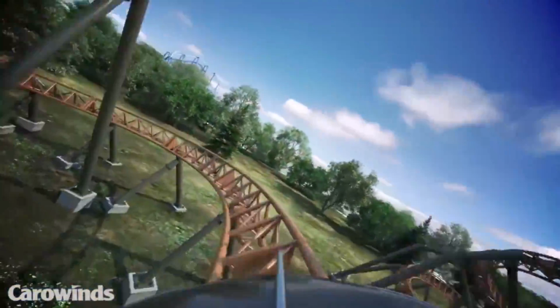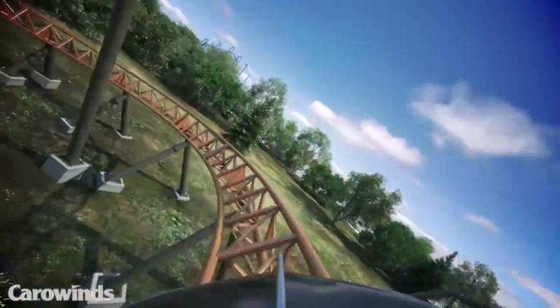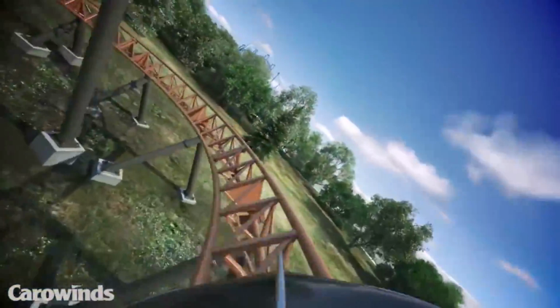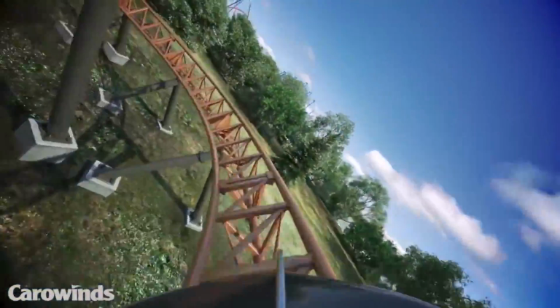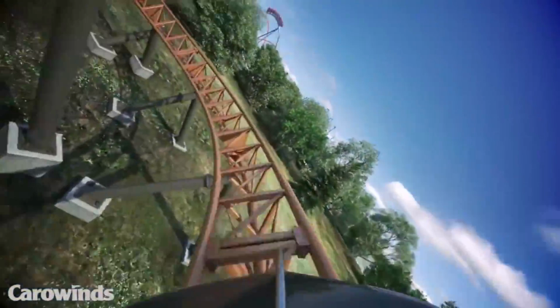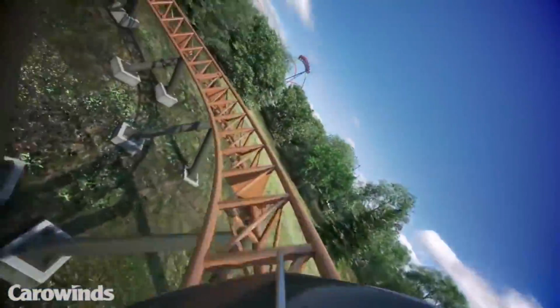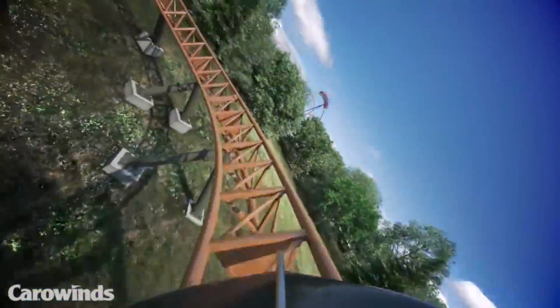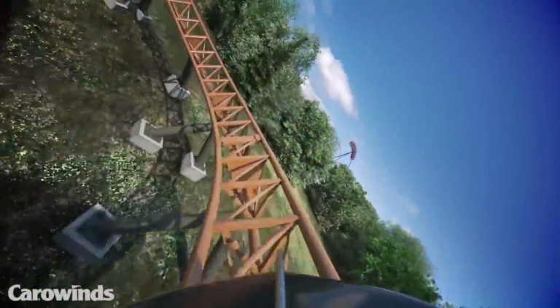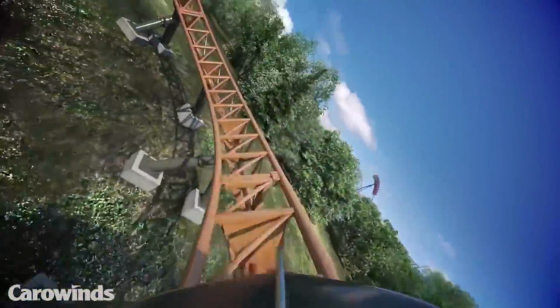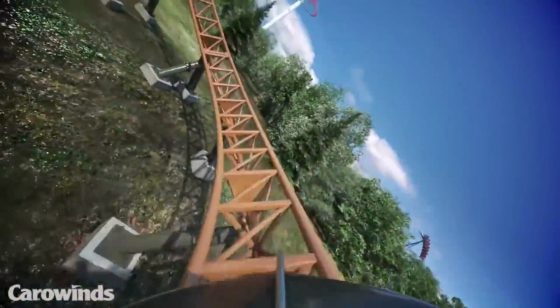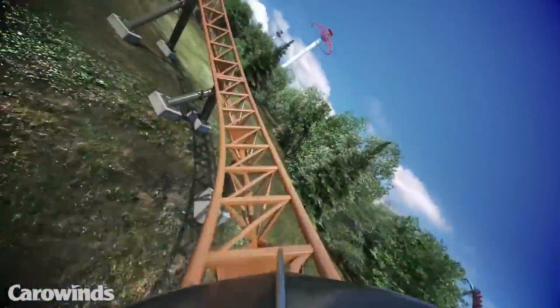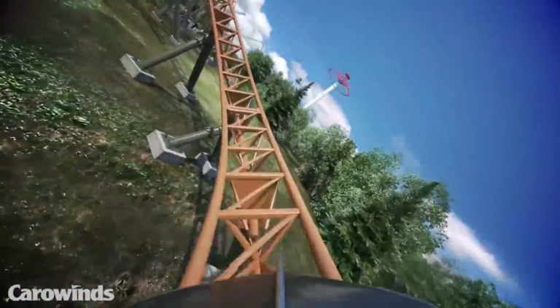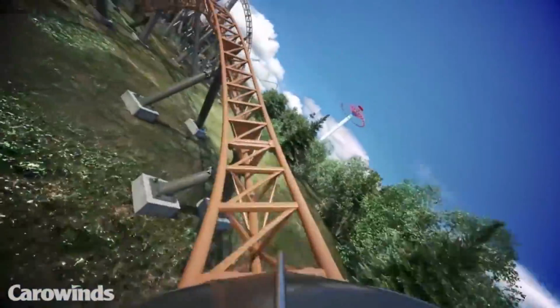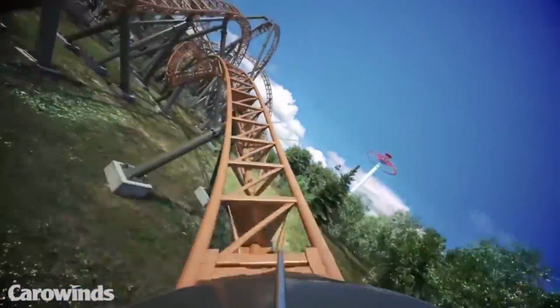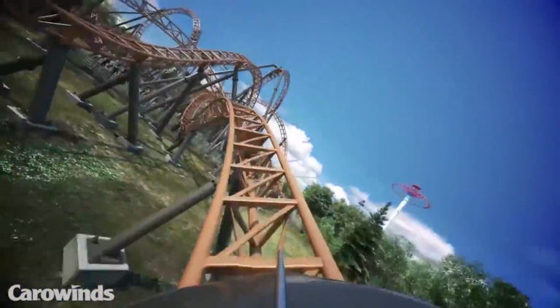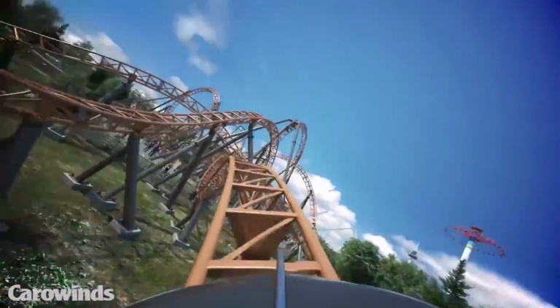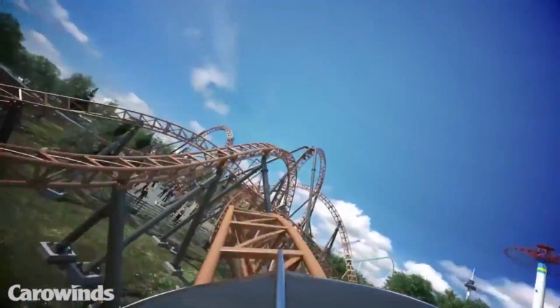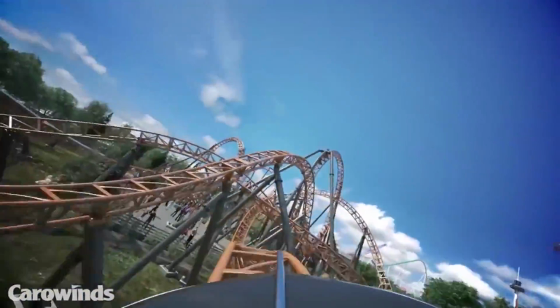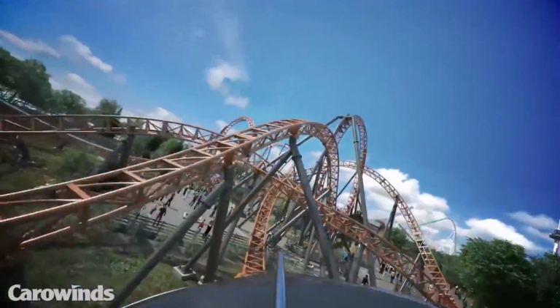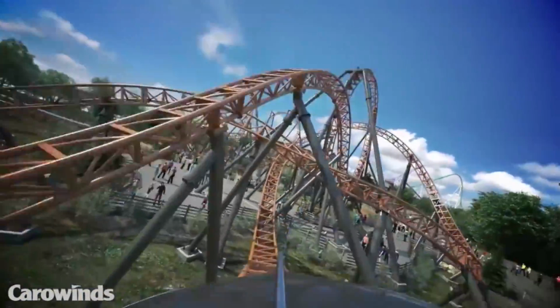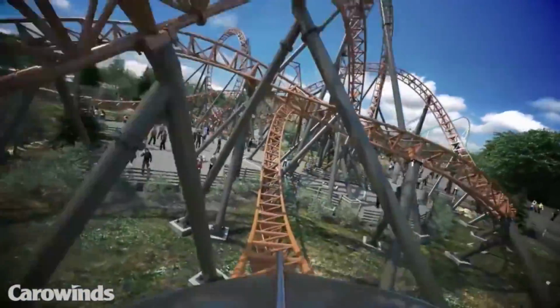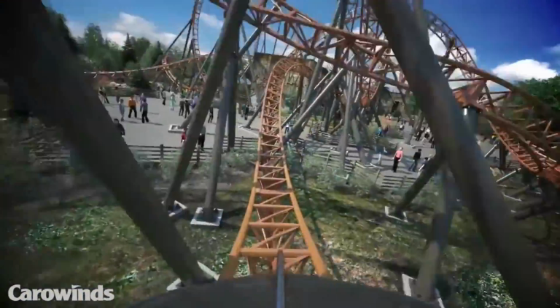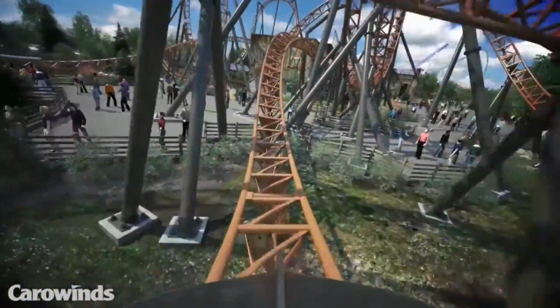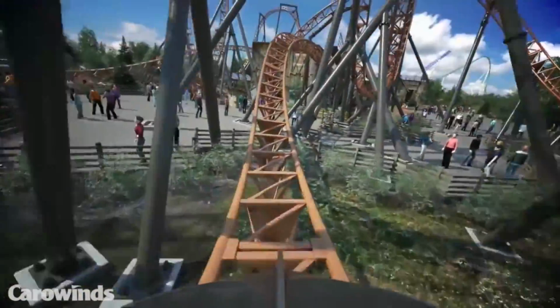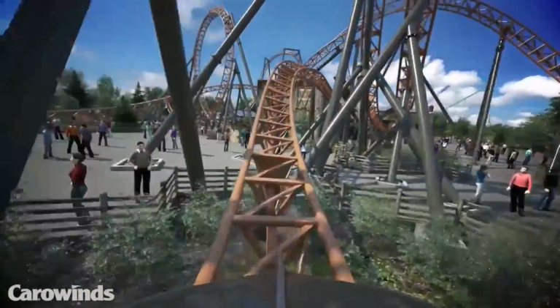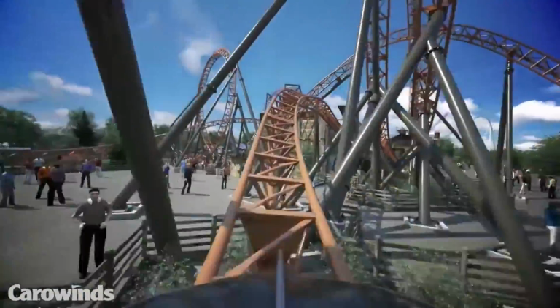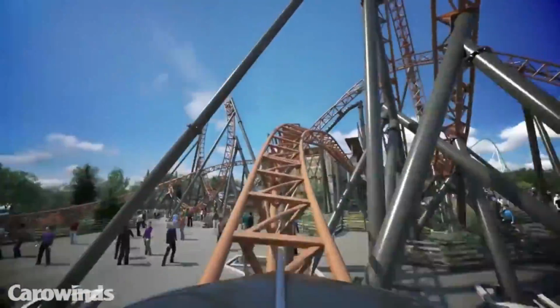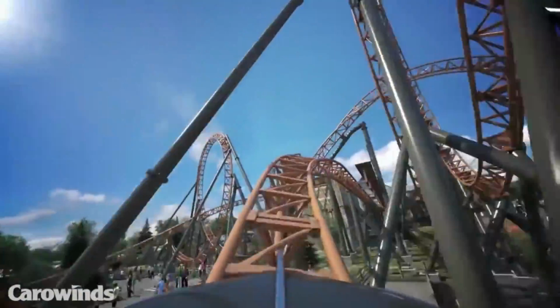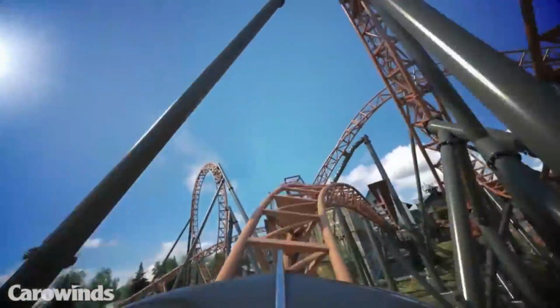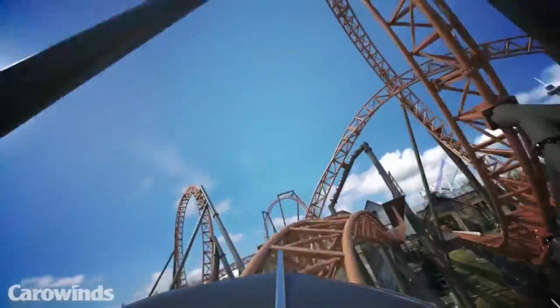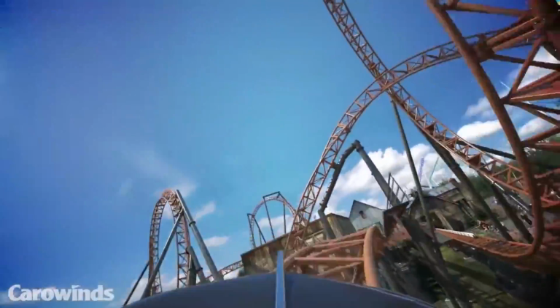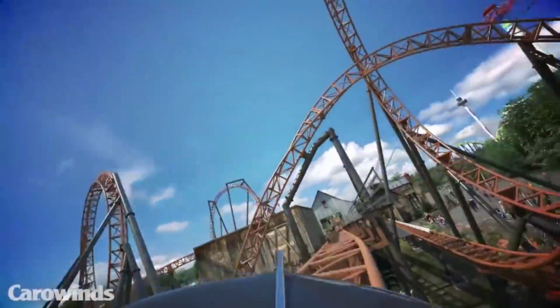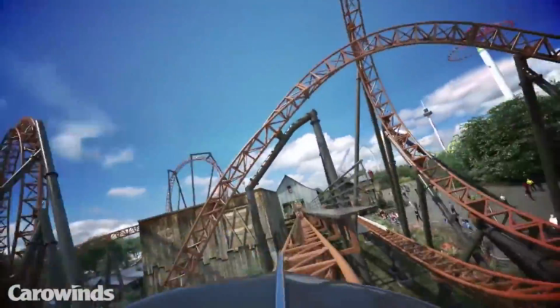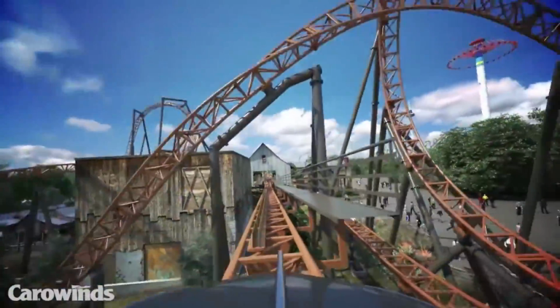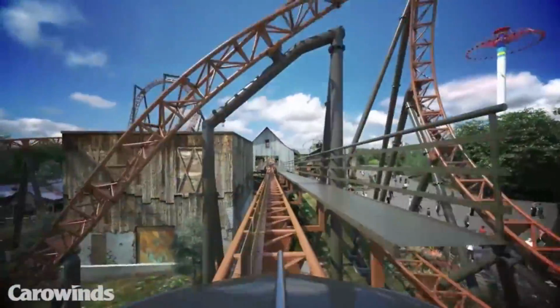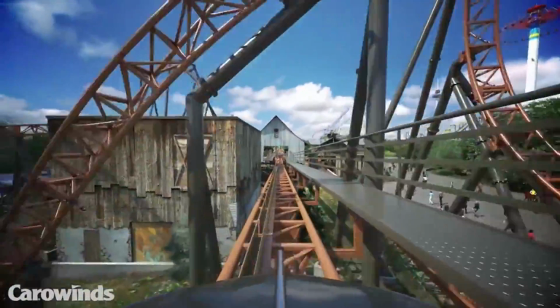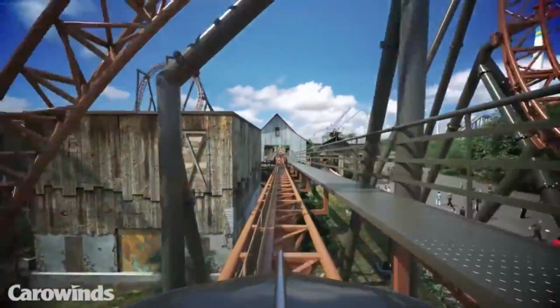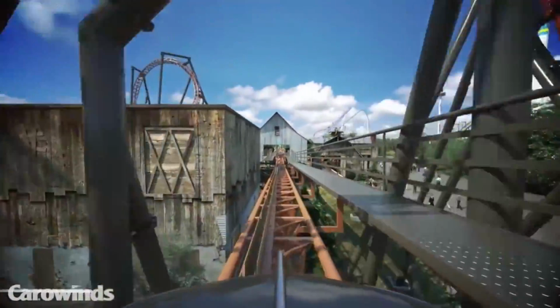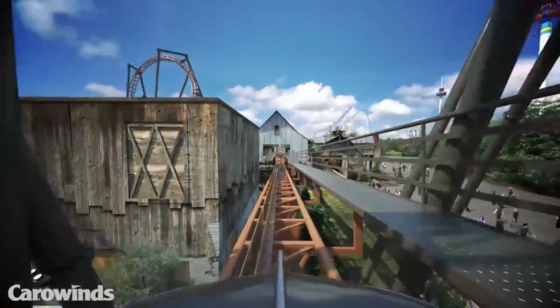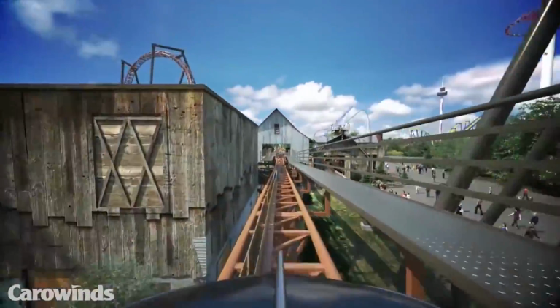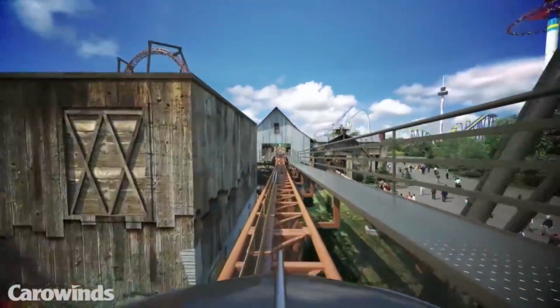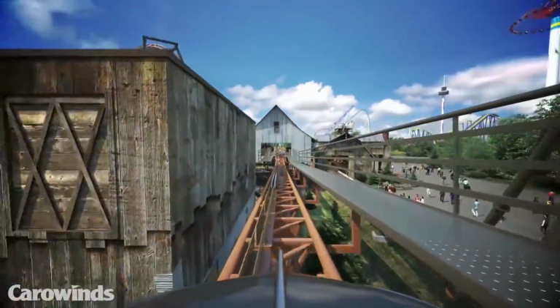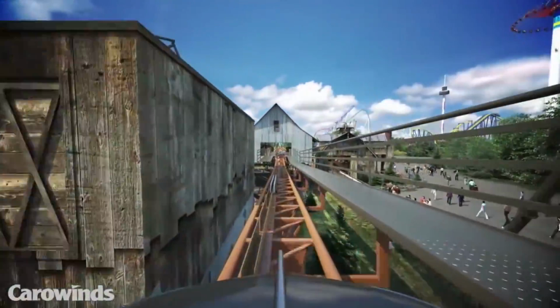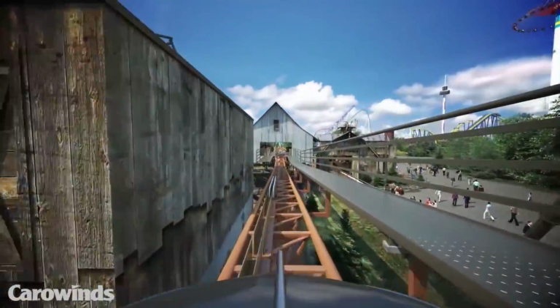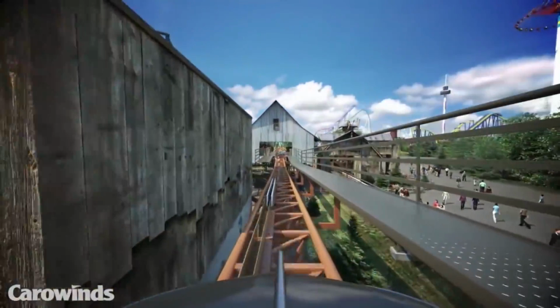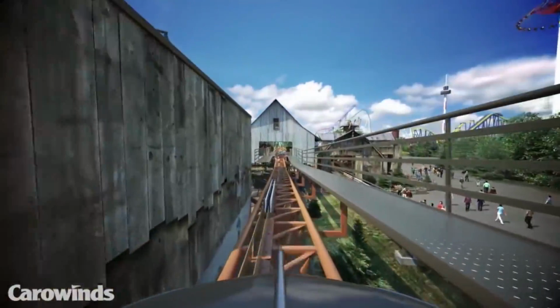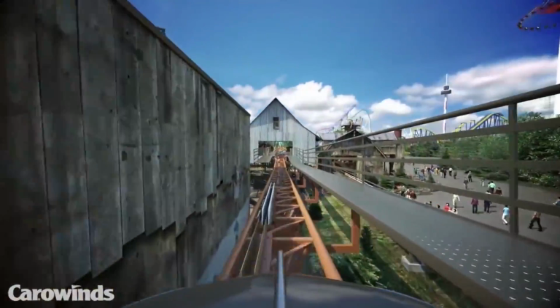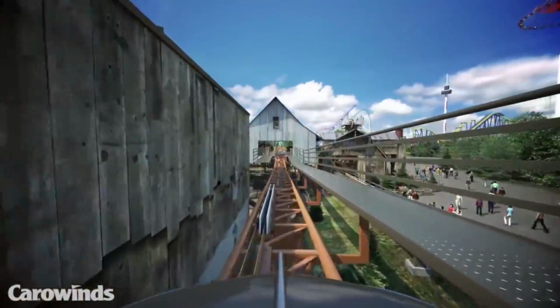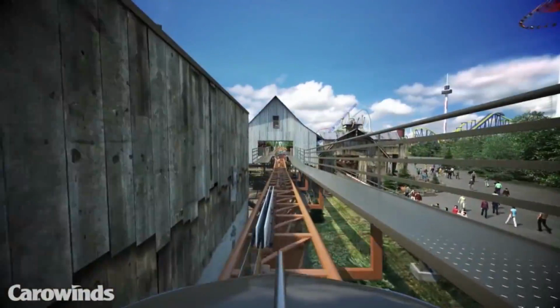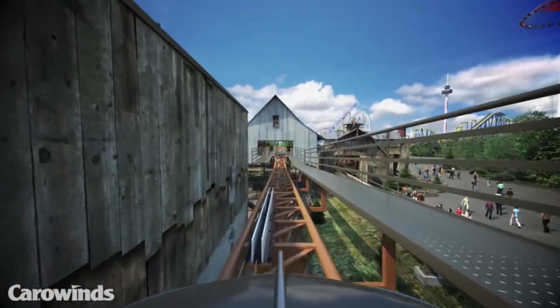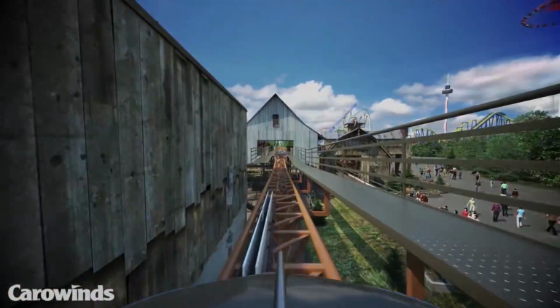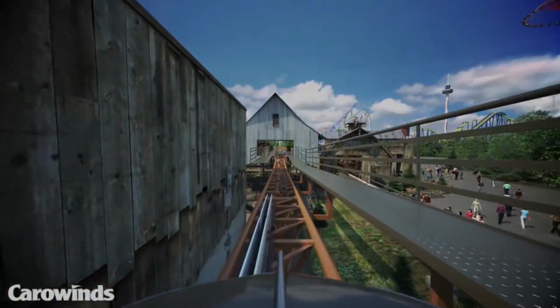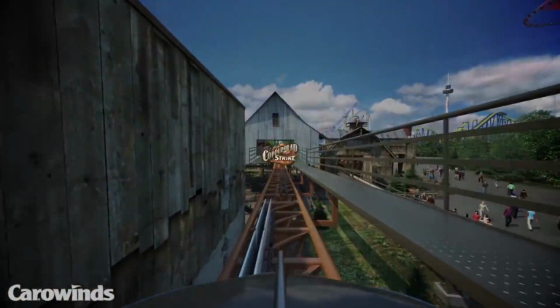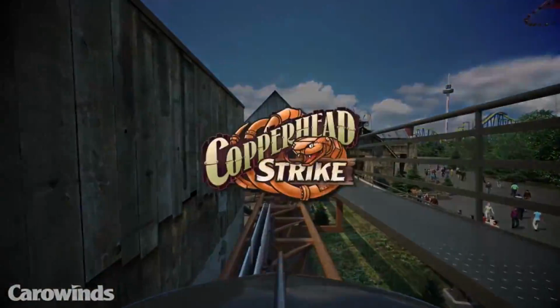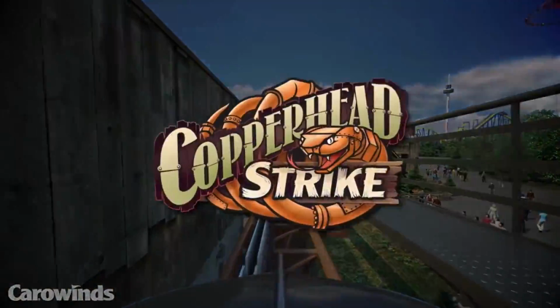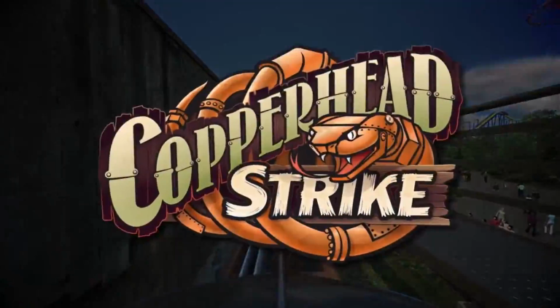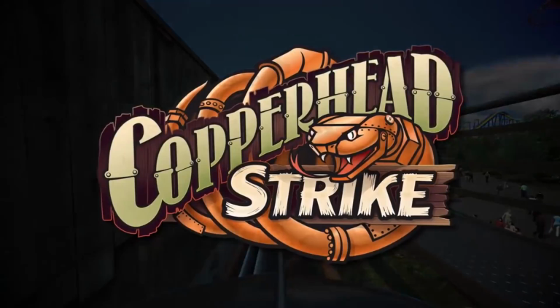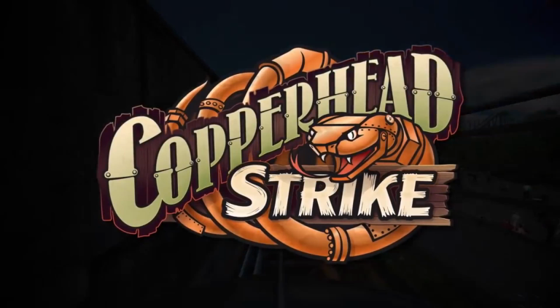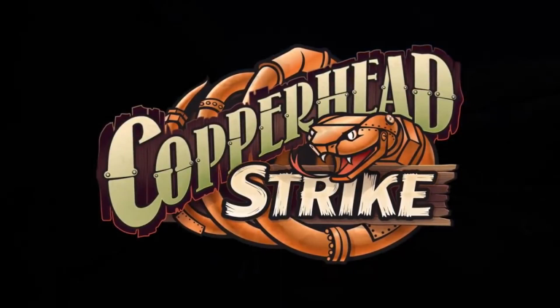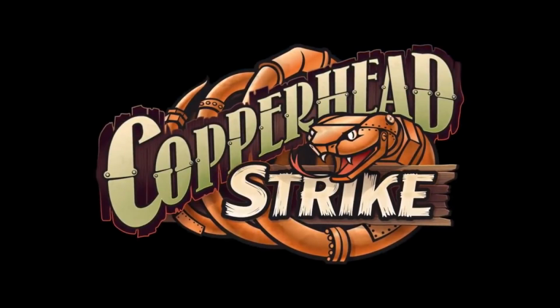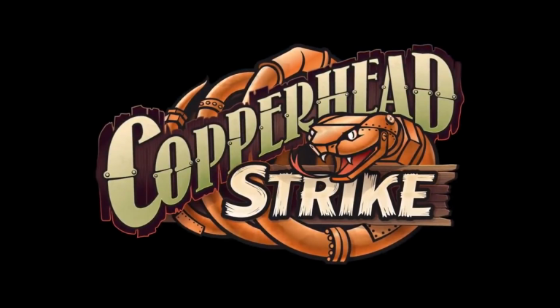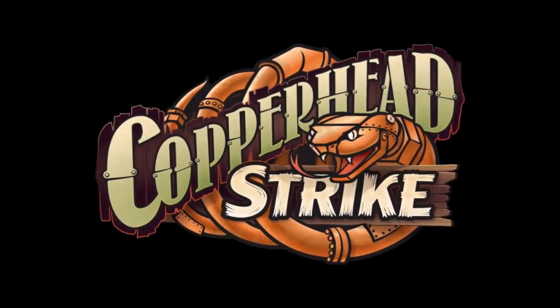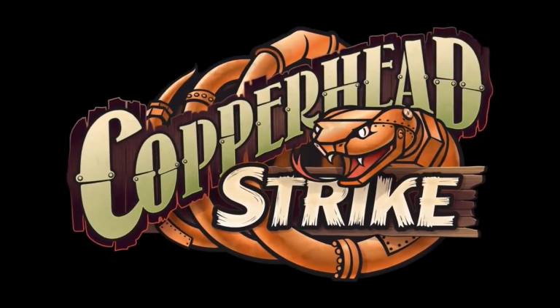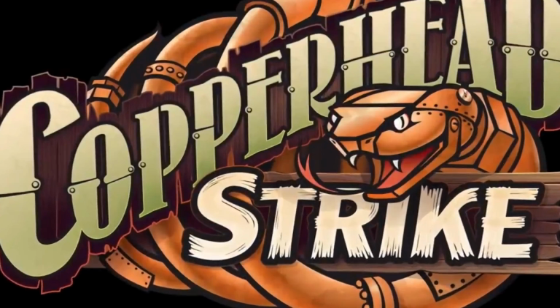Those of you that are new around here can hit that Coaster Fanatics icon to subscribe and stay updated on all things roller coaster. Thanks again for watching — I'm Patrick of Coaster Fanatics, I'll catch you all in the next video very soon.